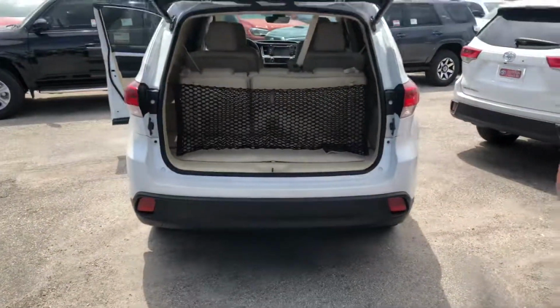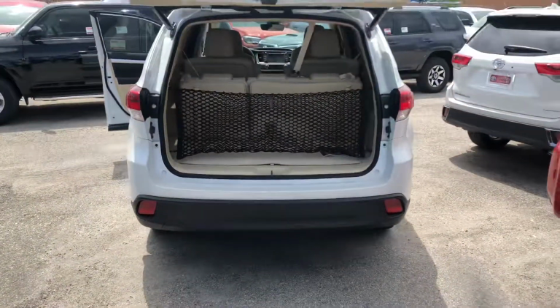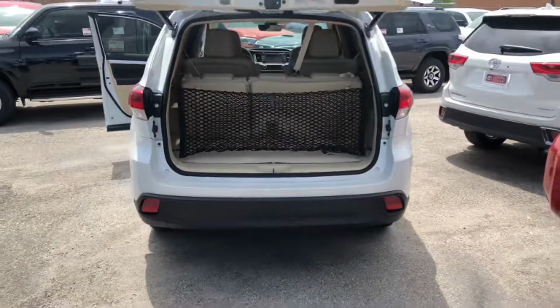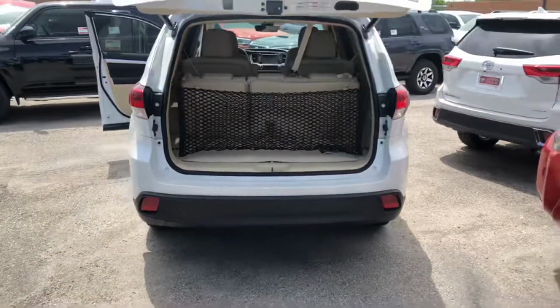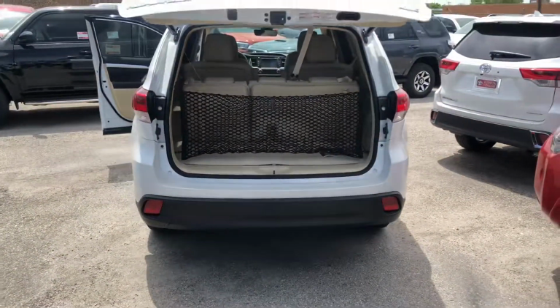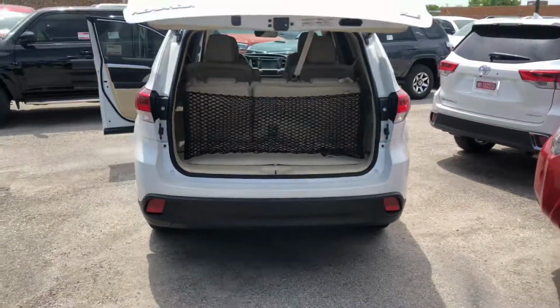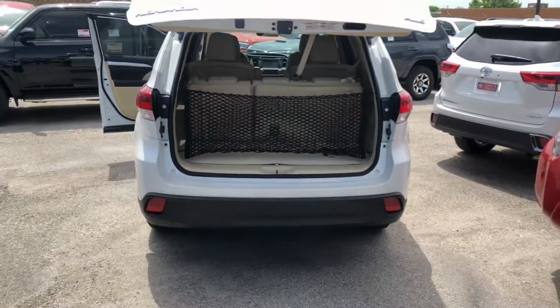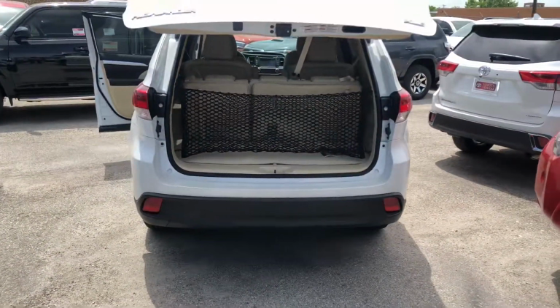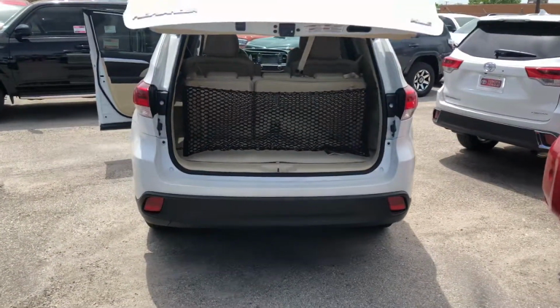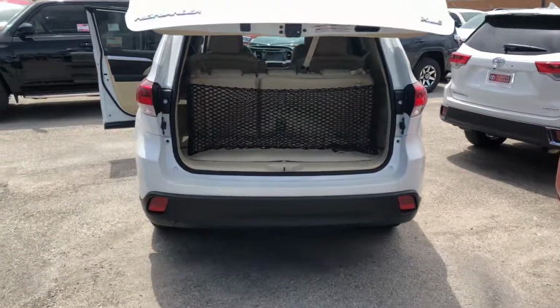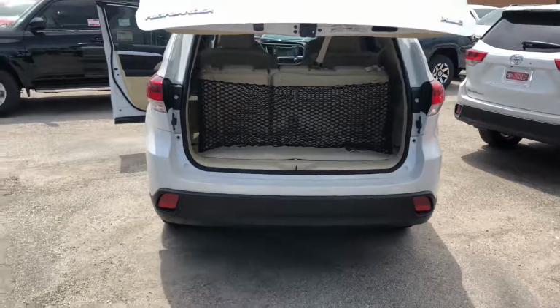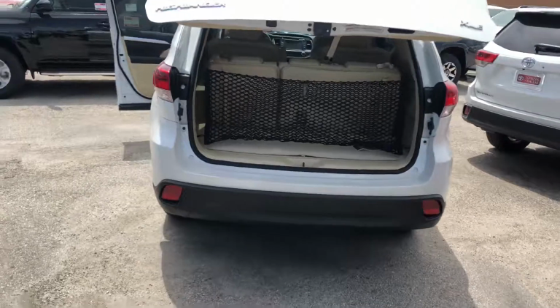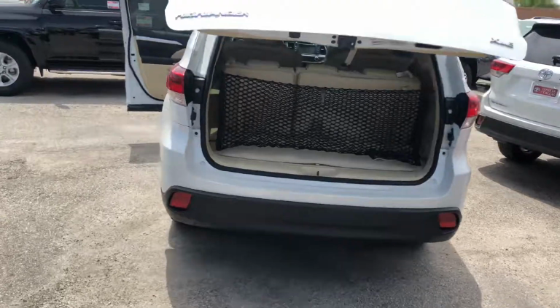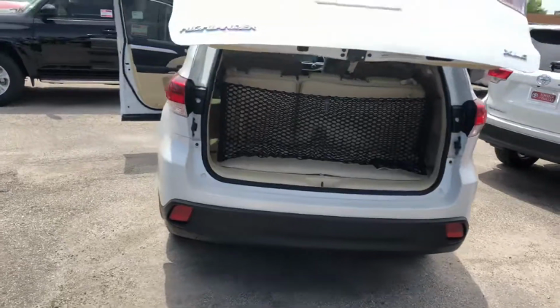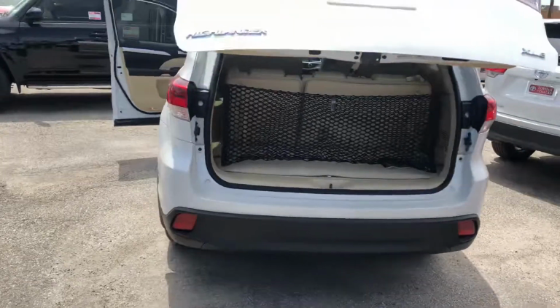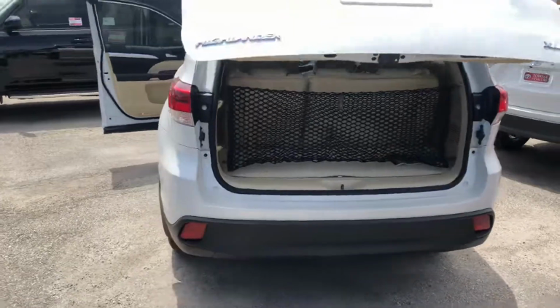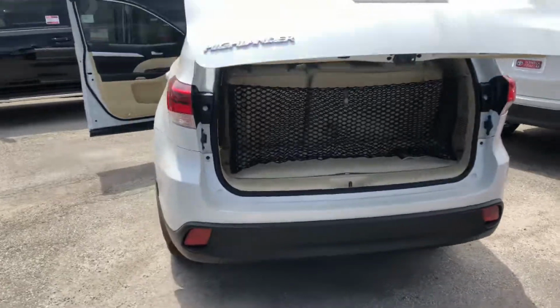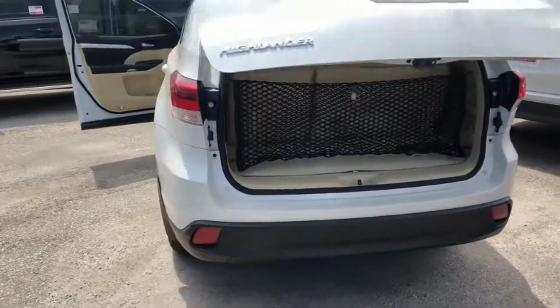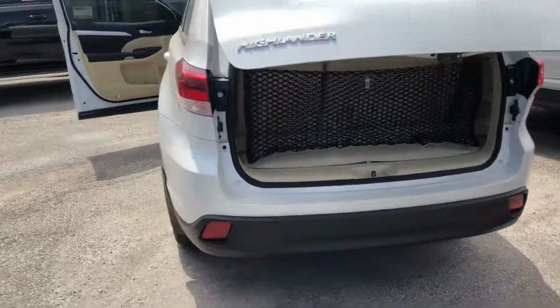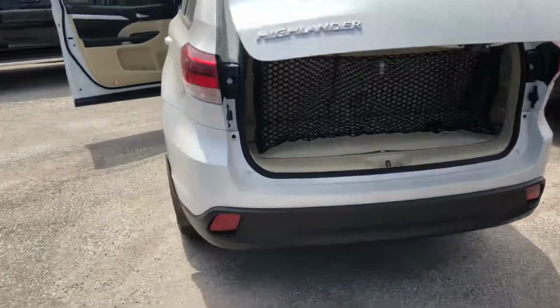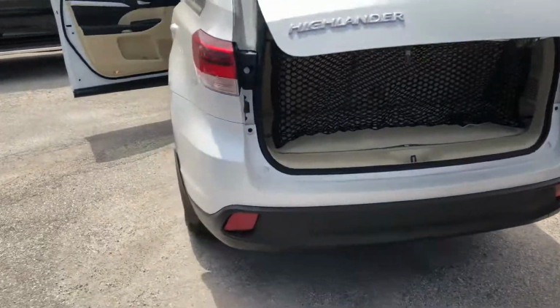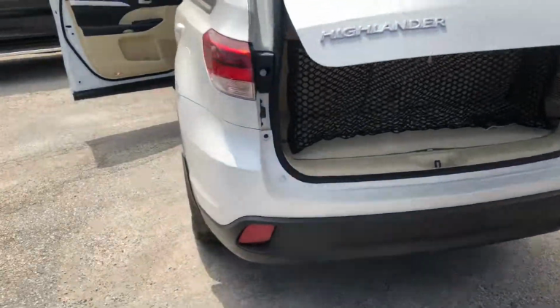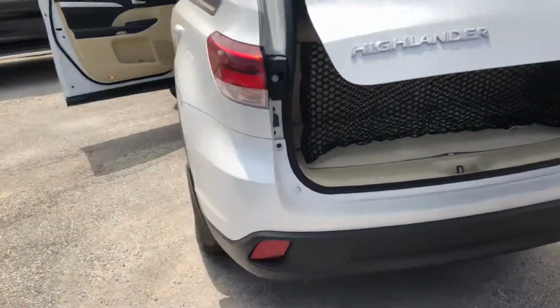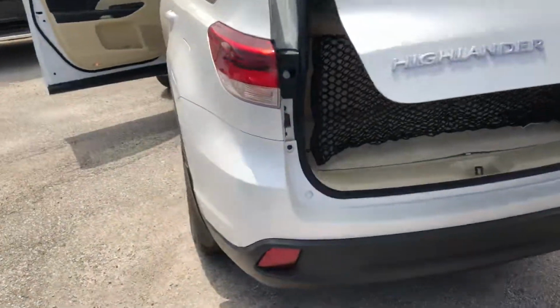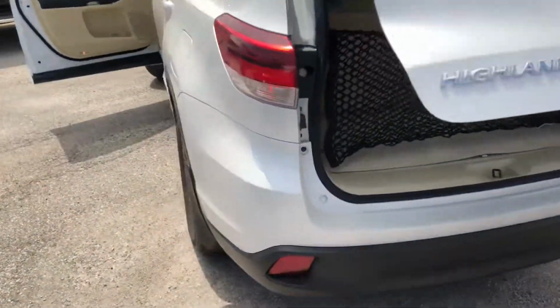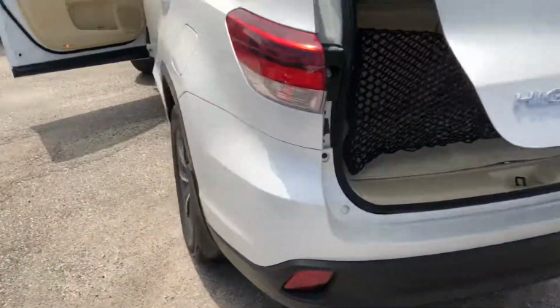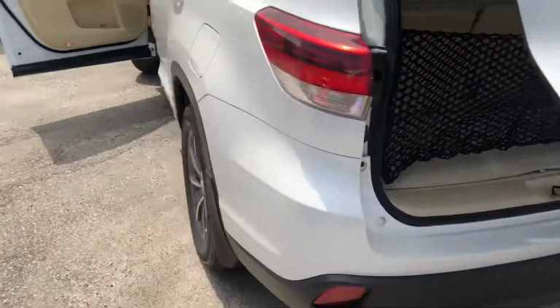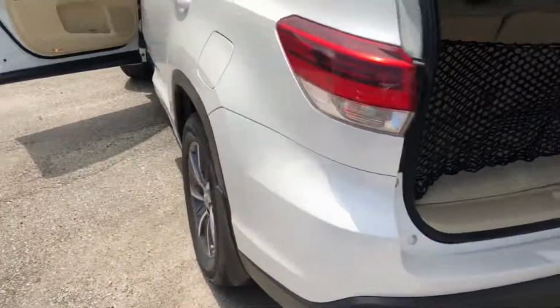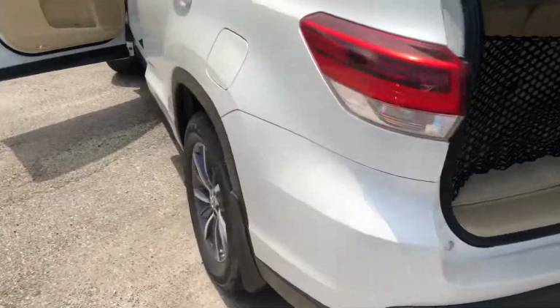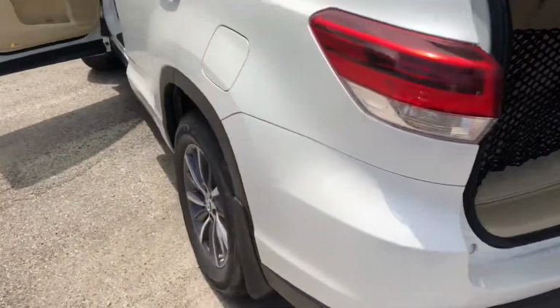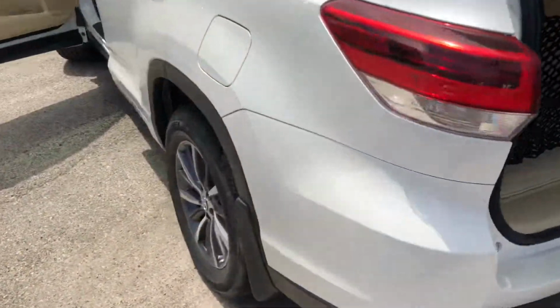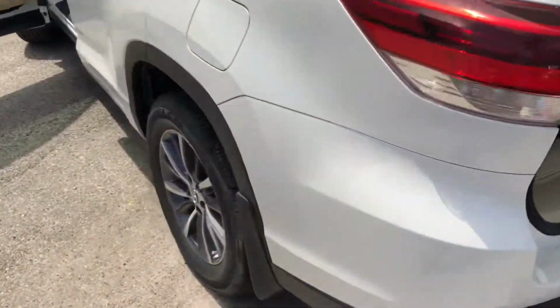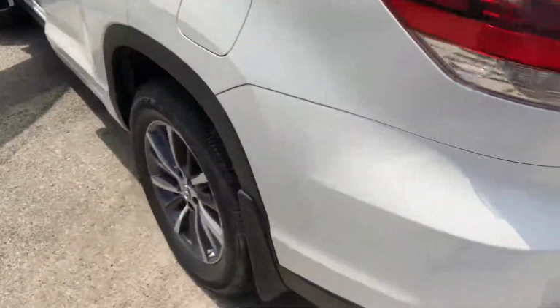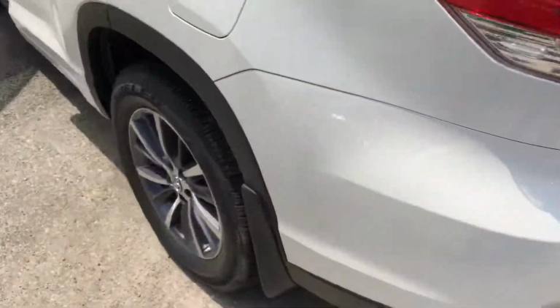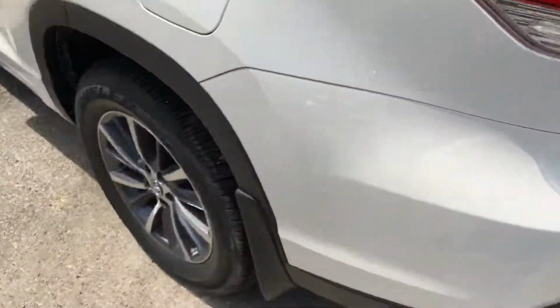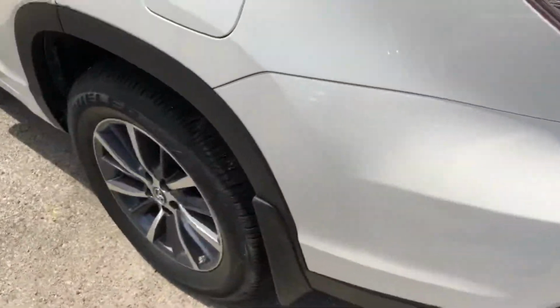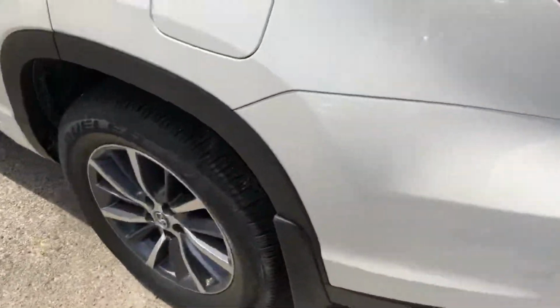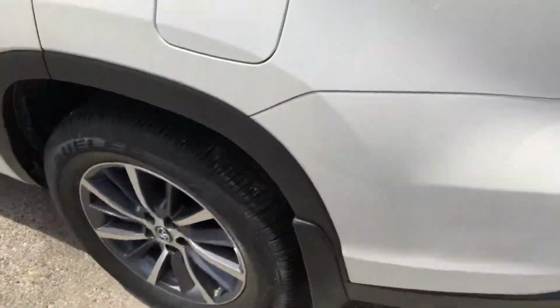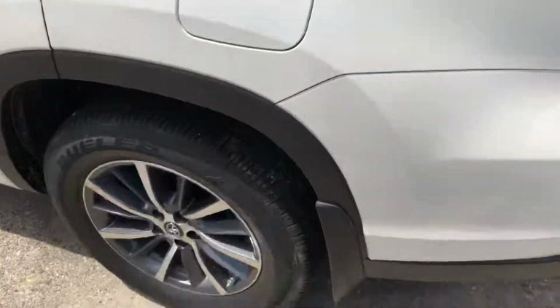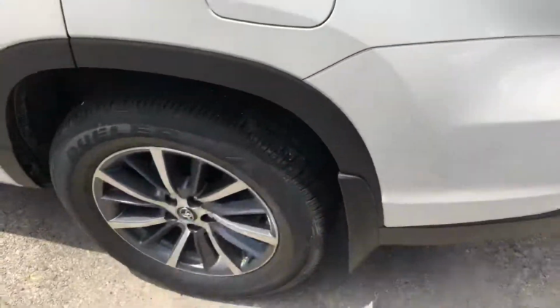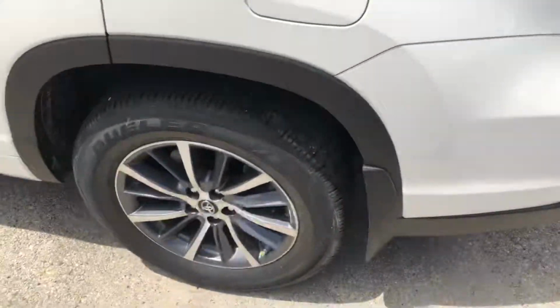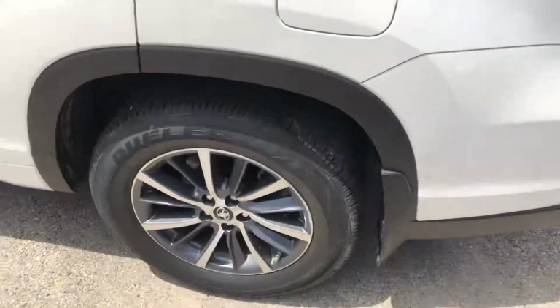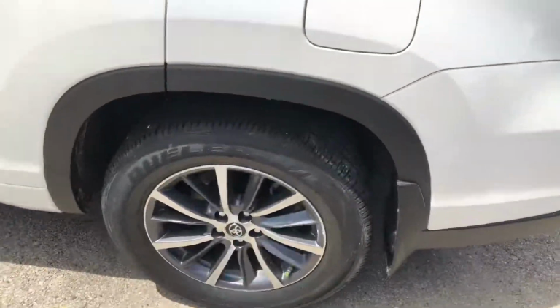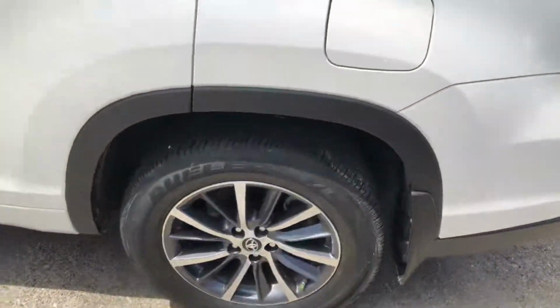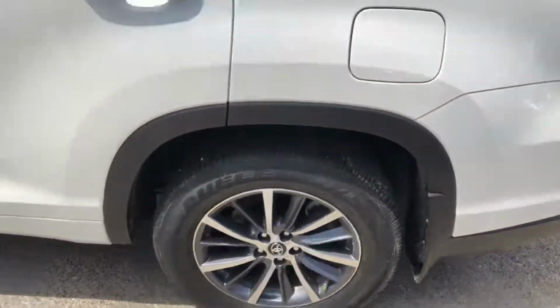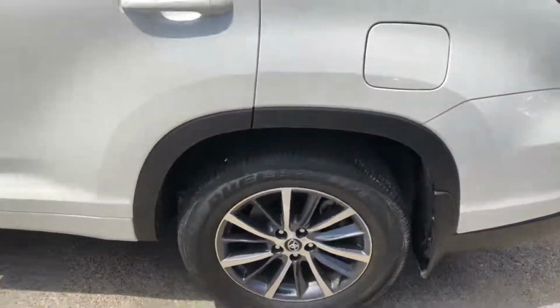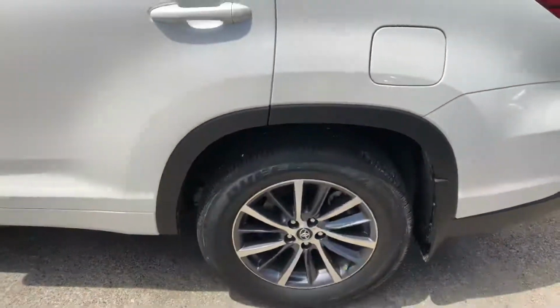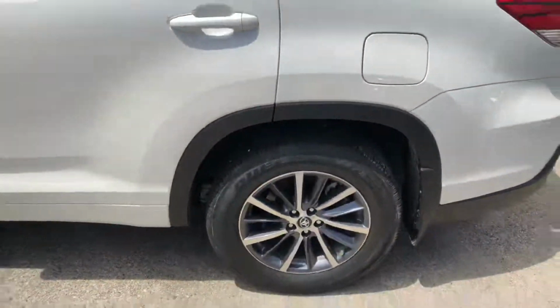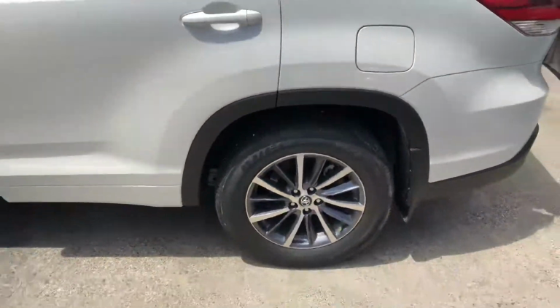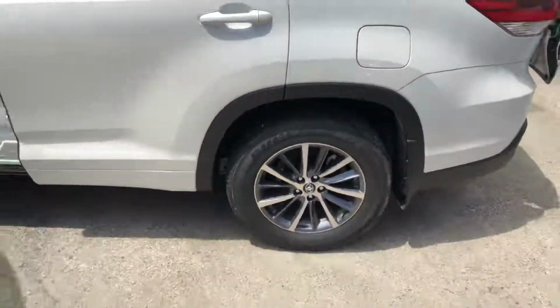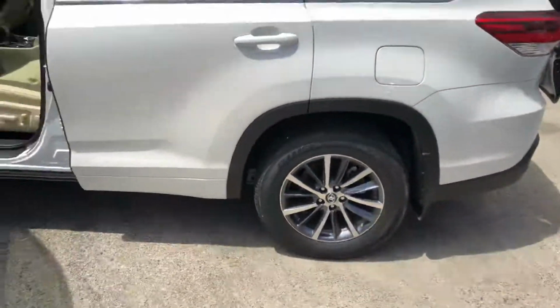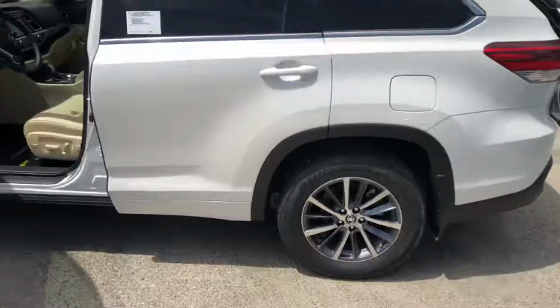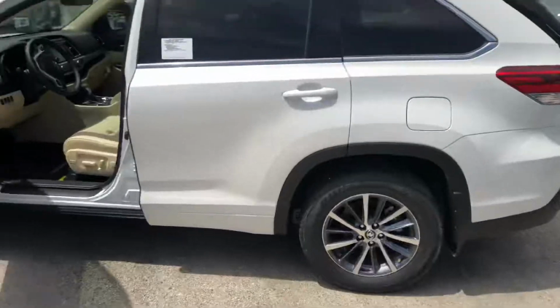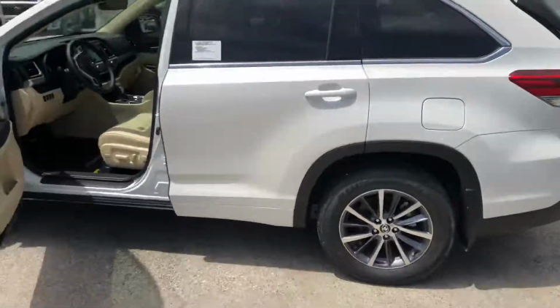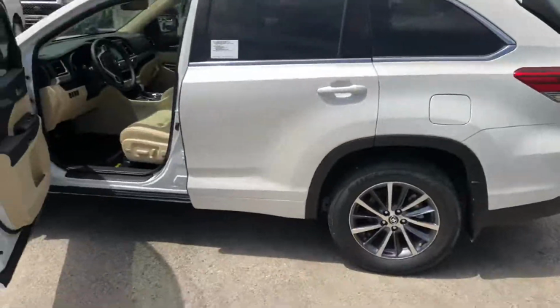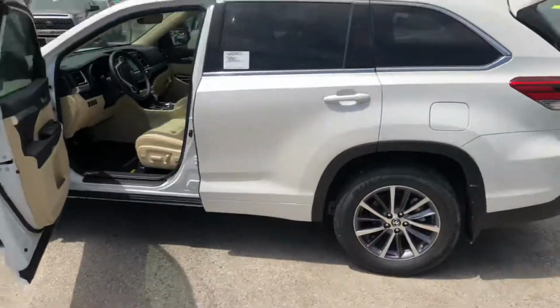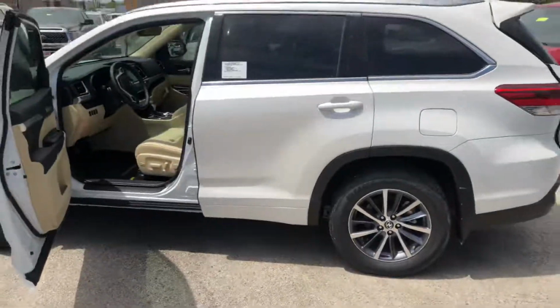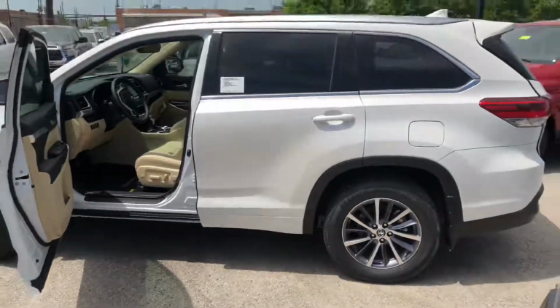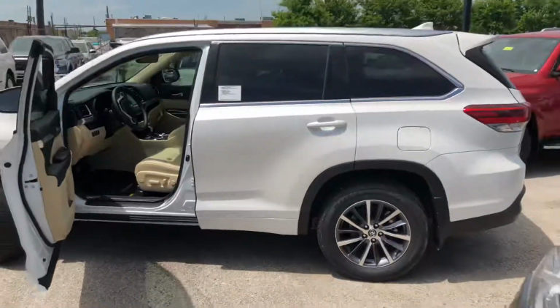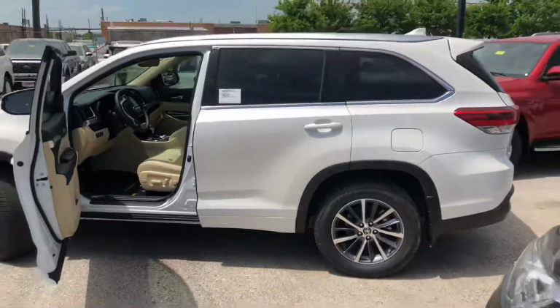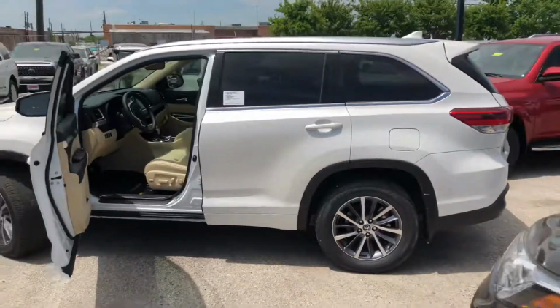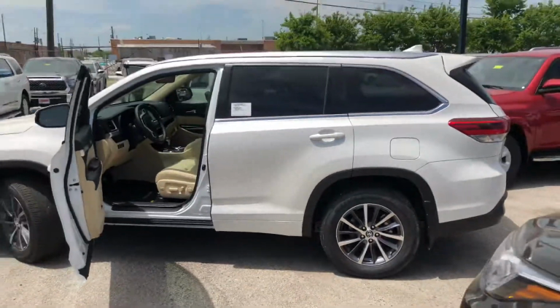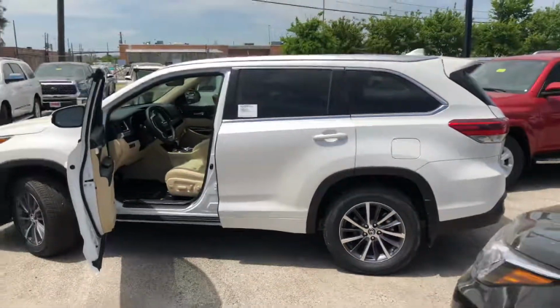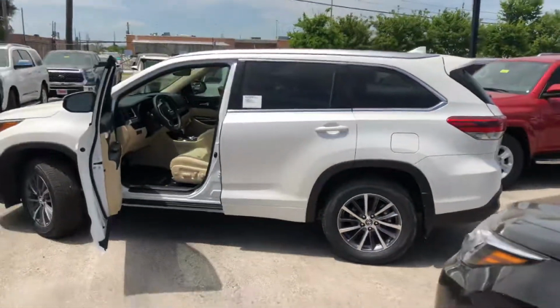This vehicle is available — it's not sold yet. Come and take it off my hands, Mr. Alex. We're here for you.